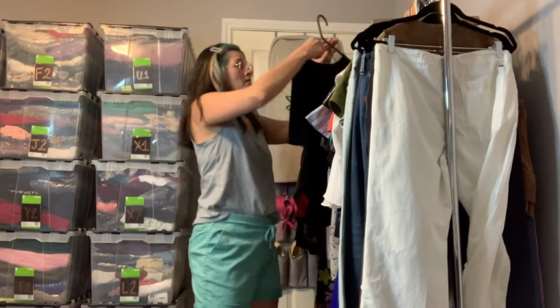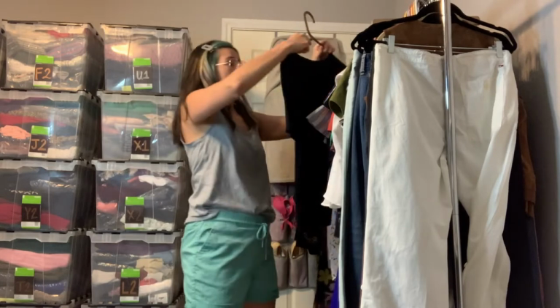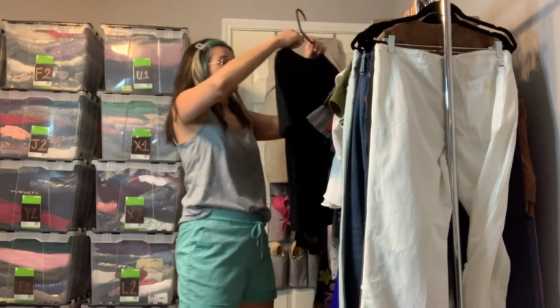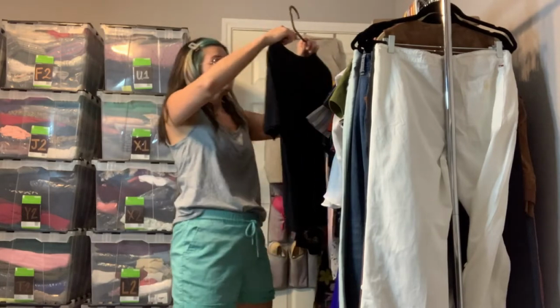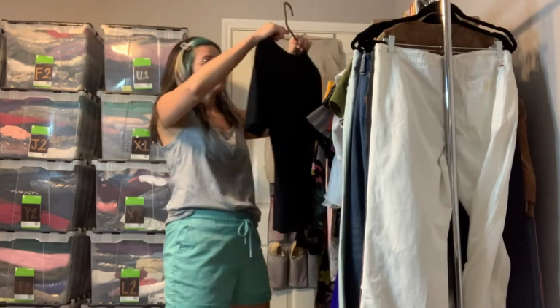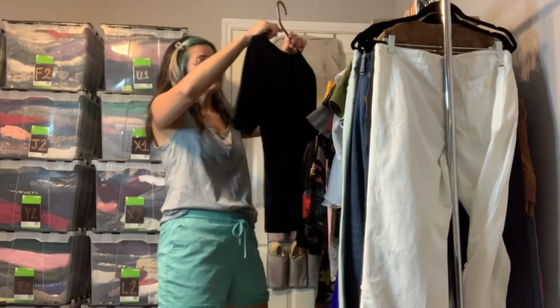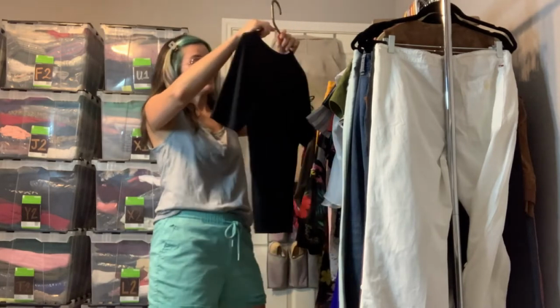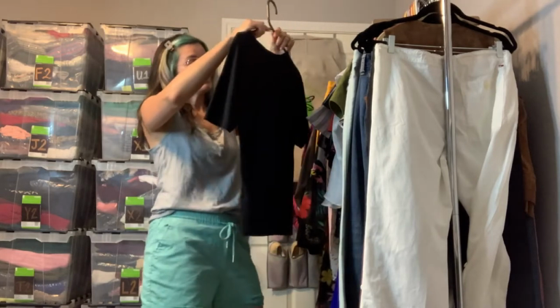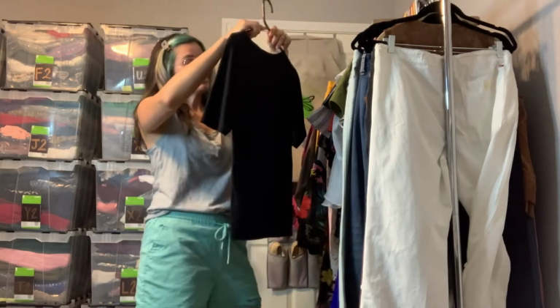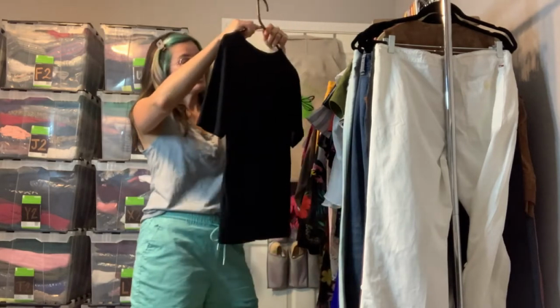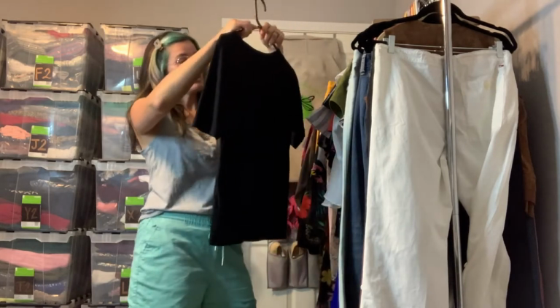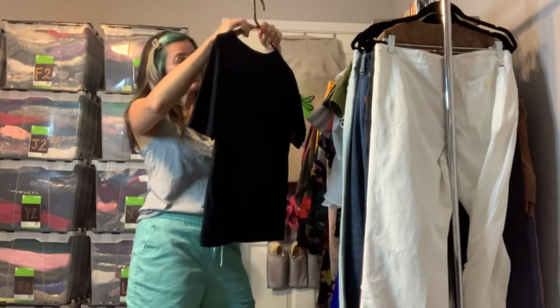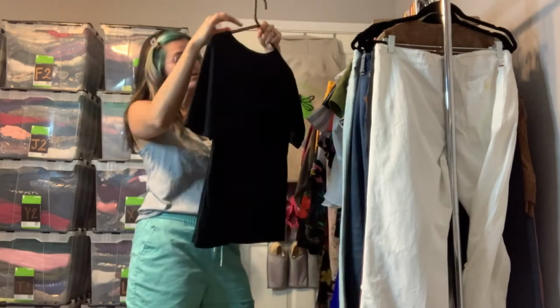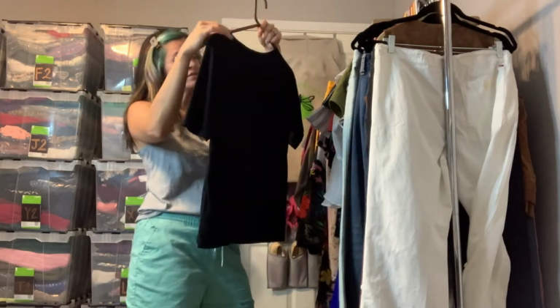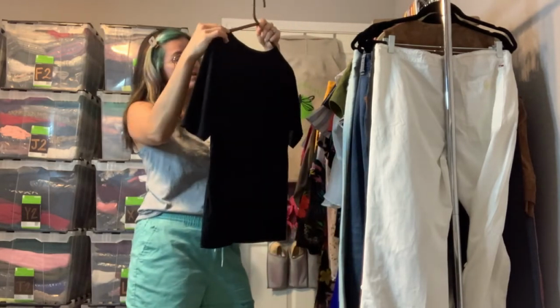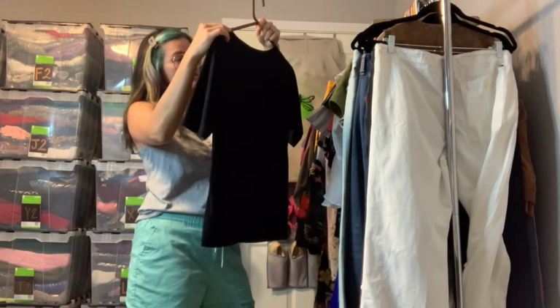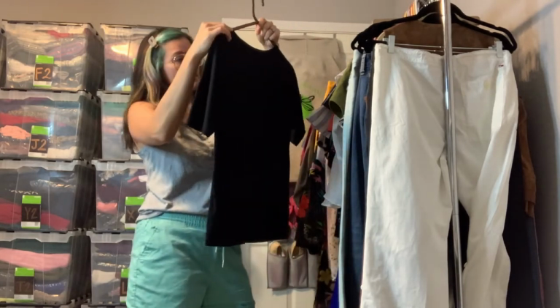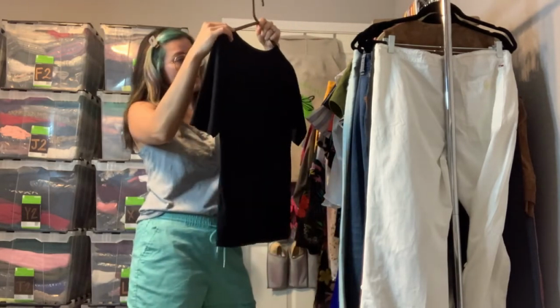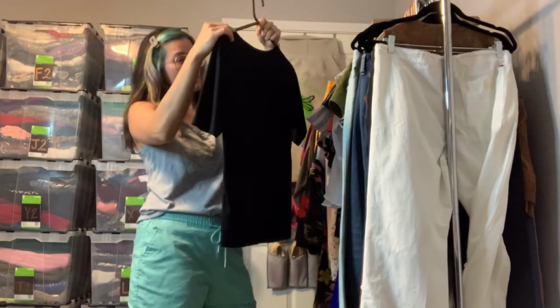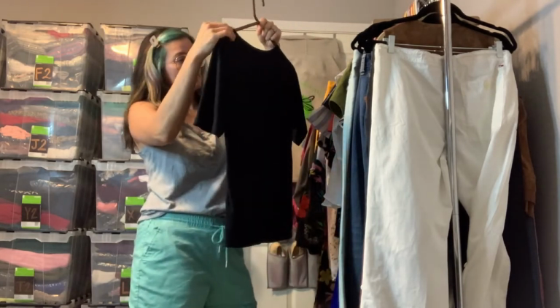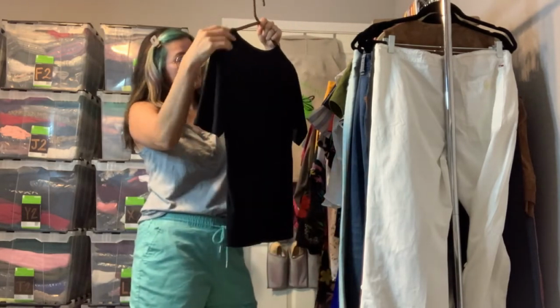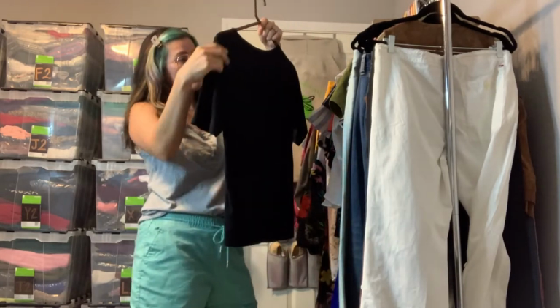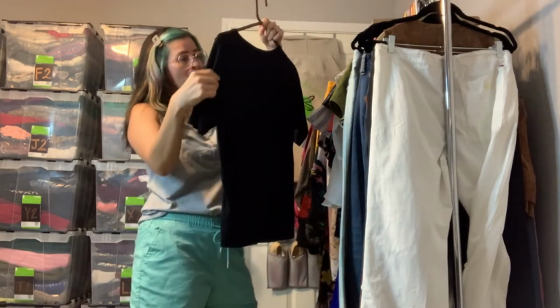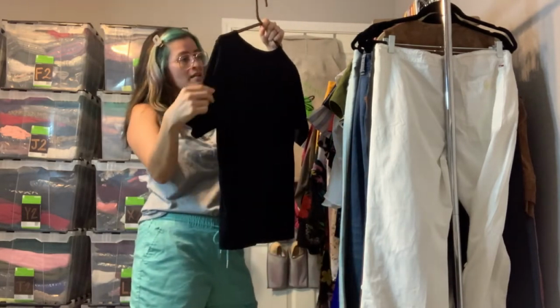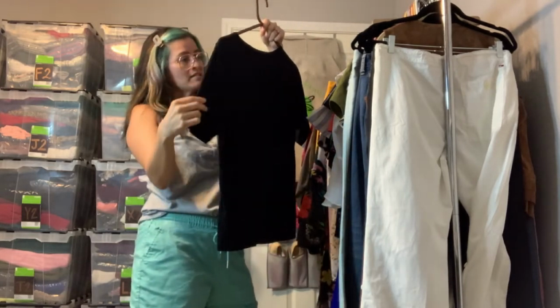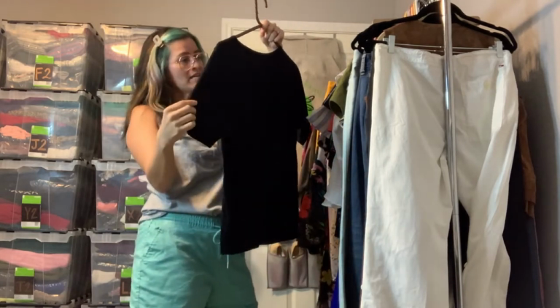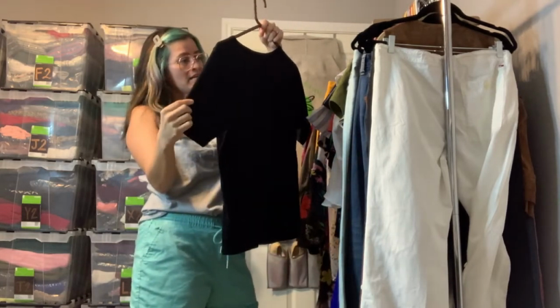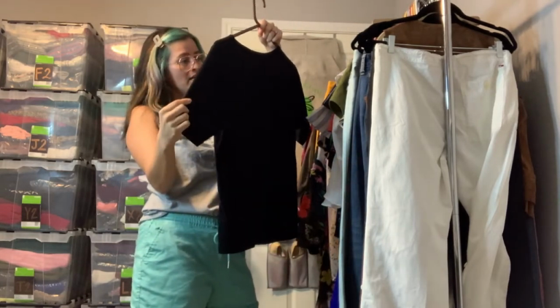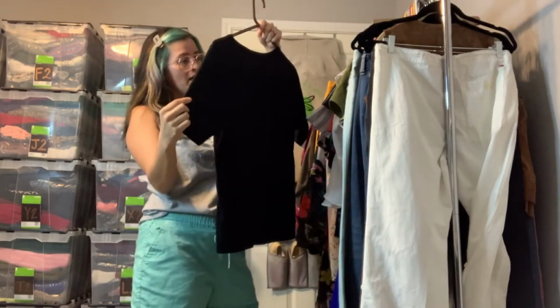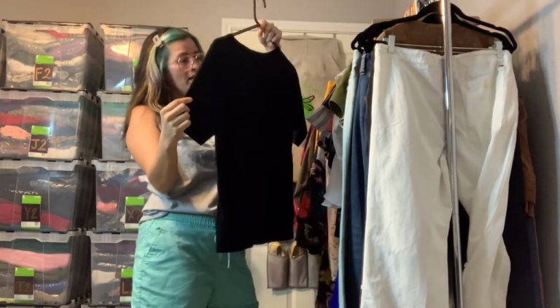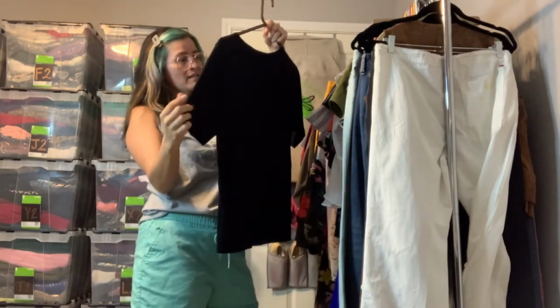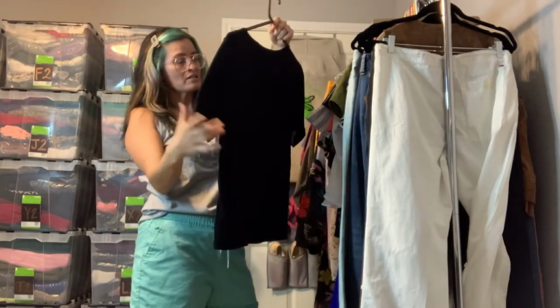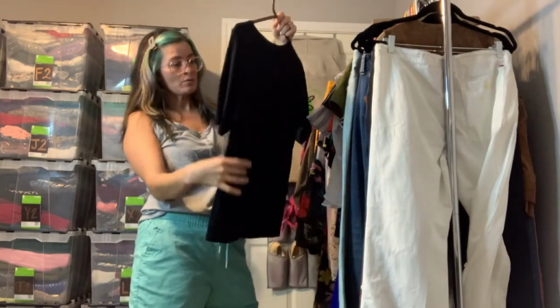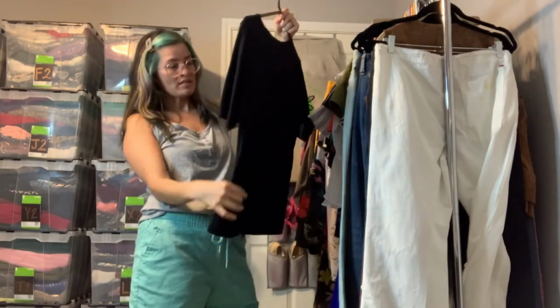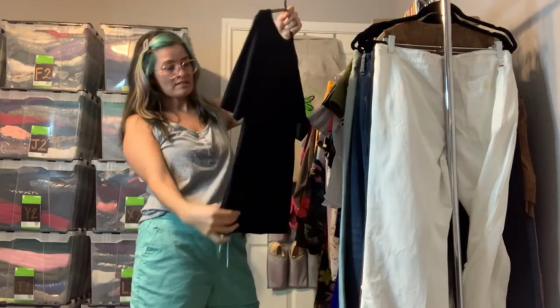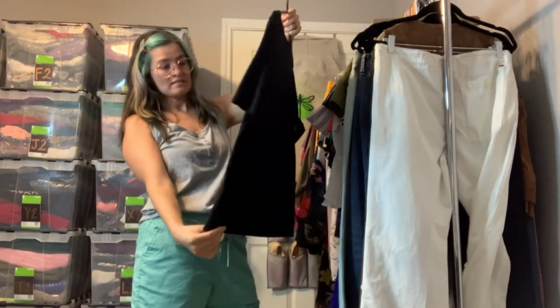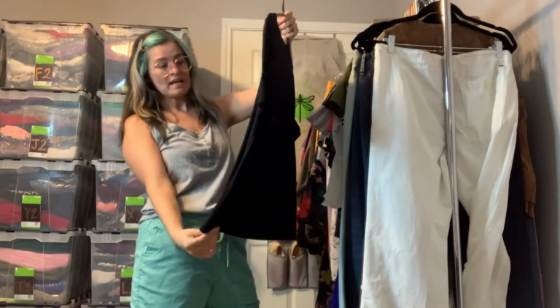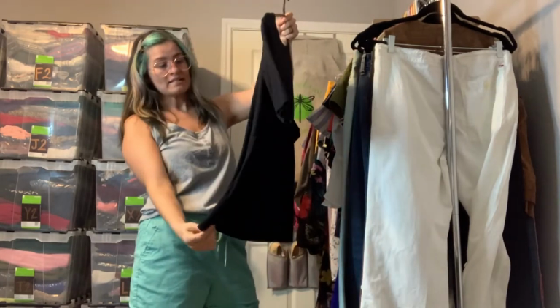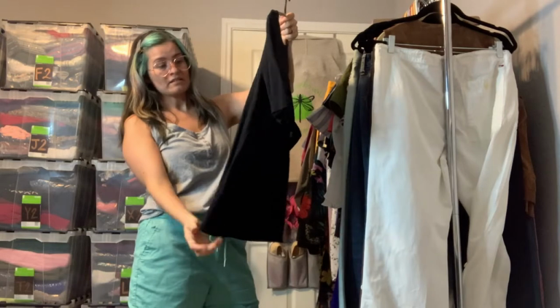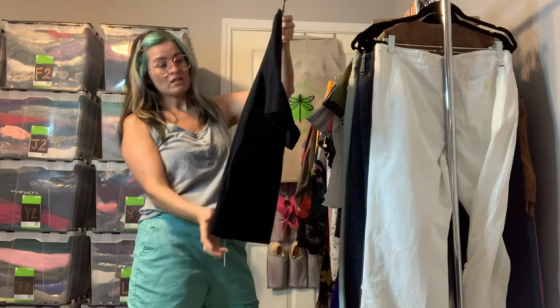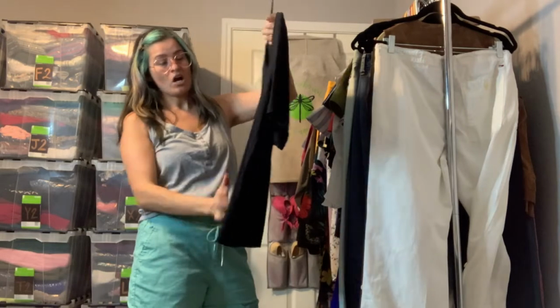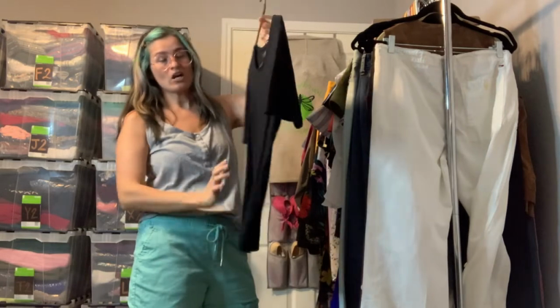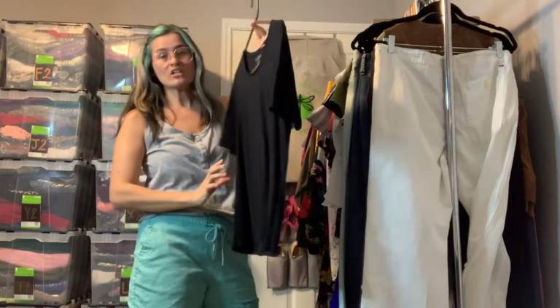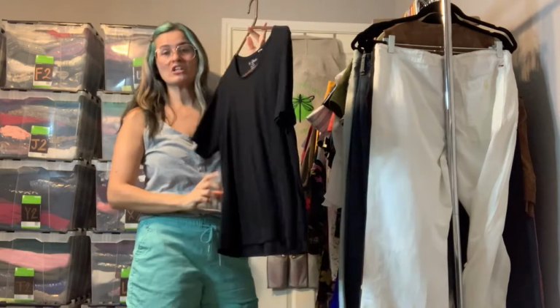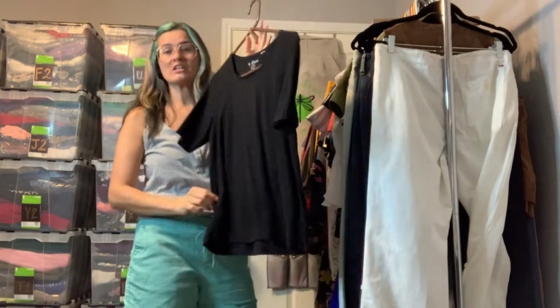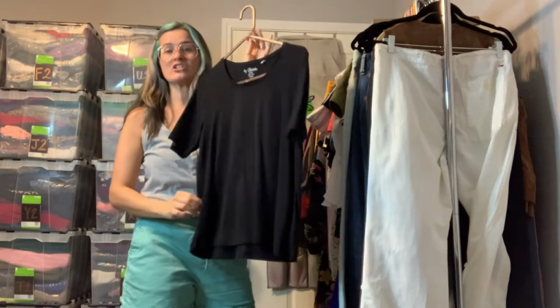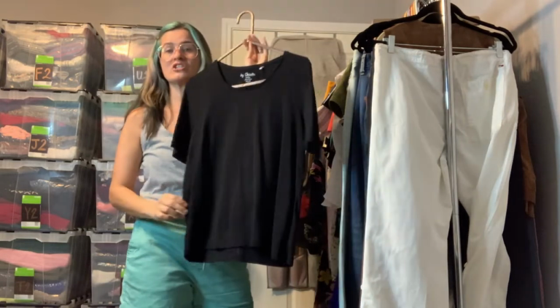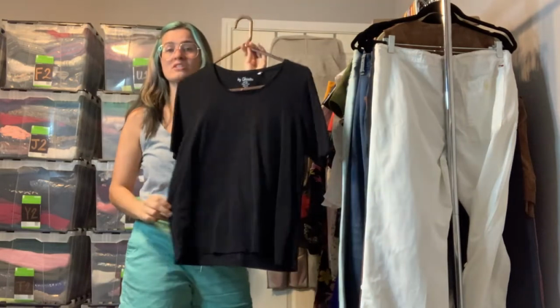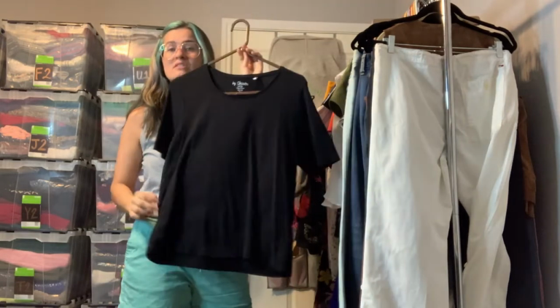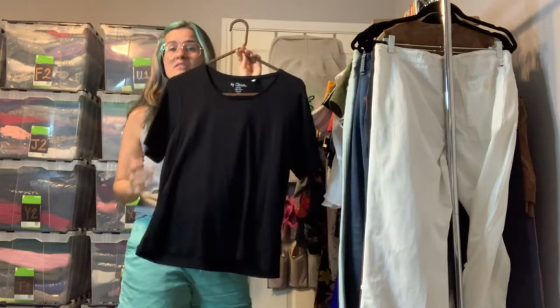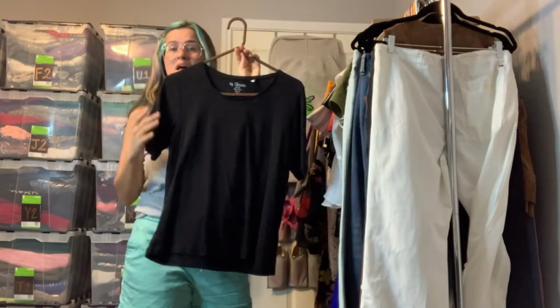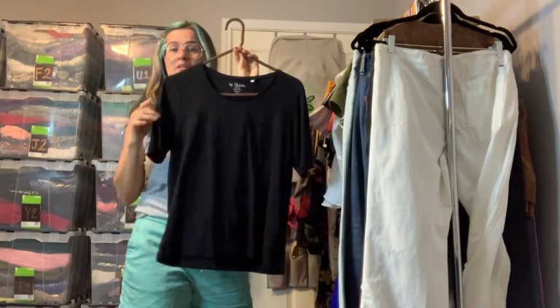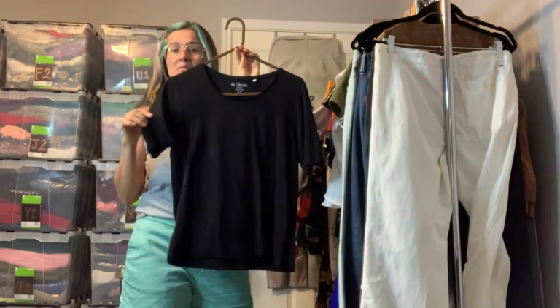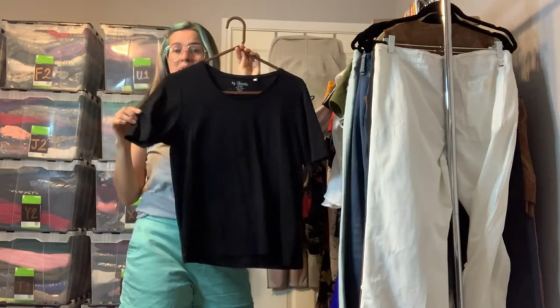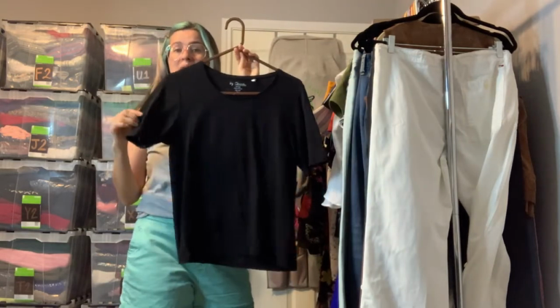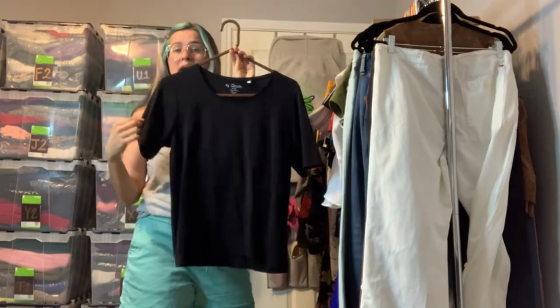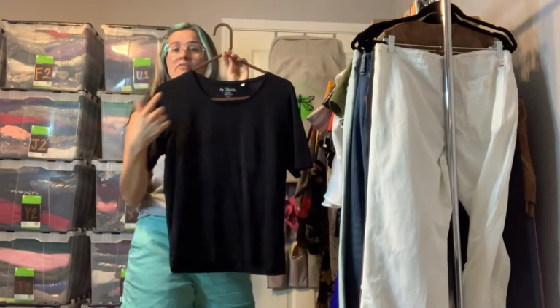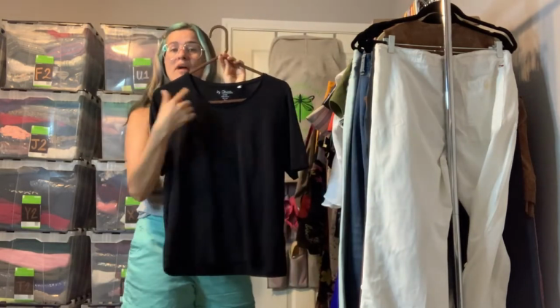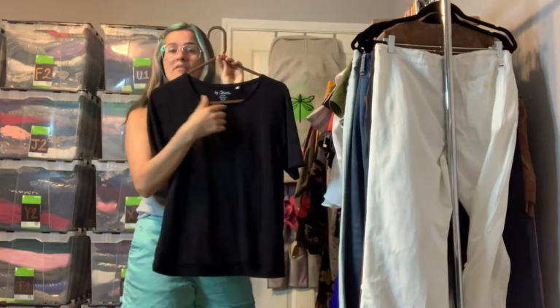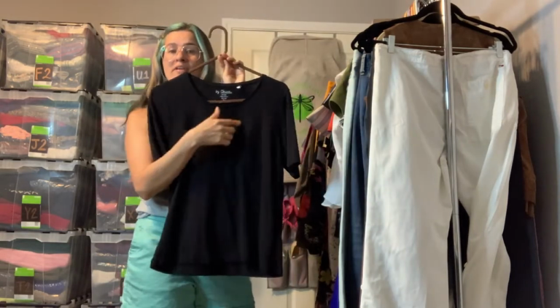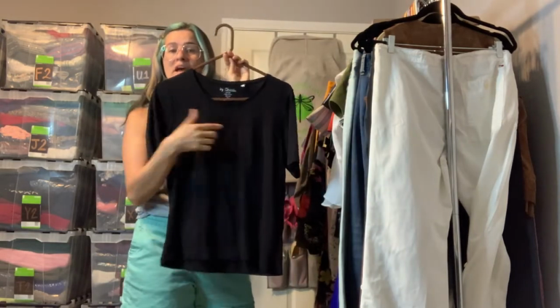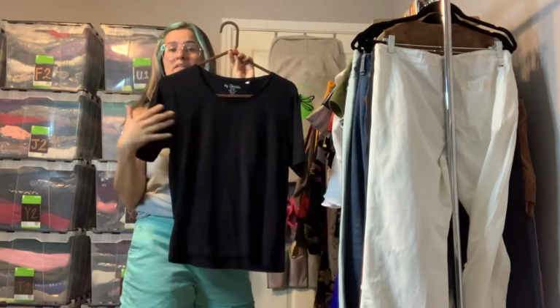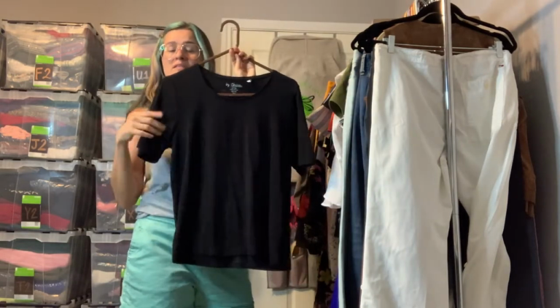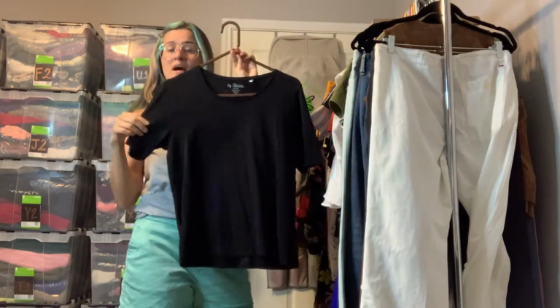We've got a Chico's cotton tee — this one is a size large, just a solid black round neck top.